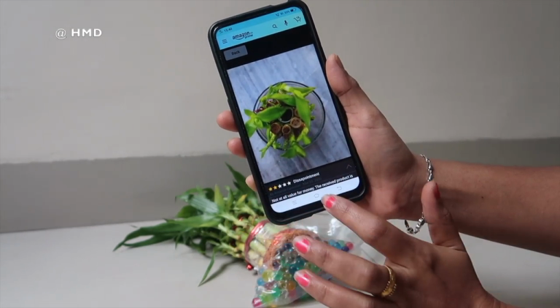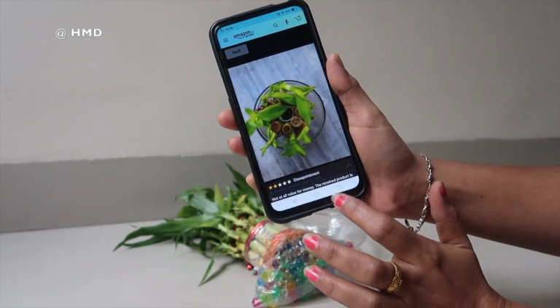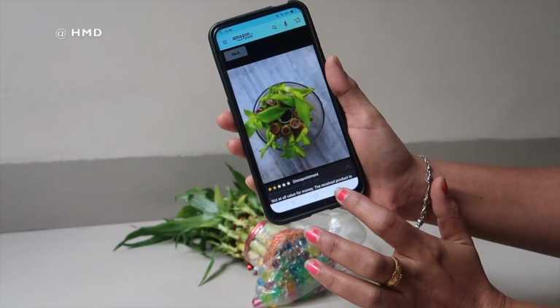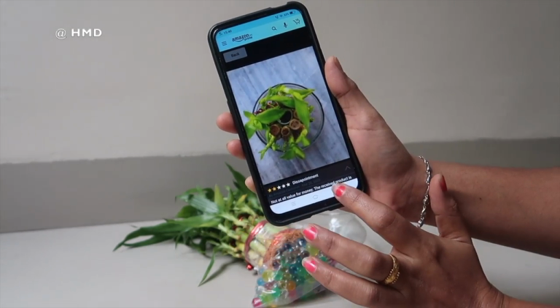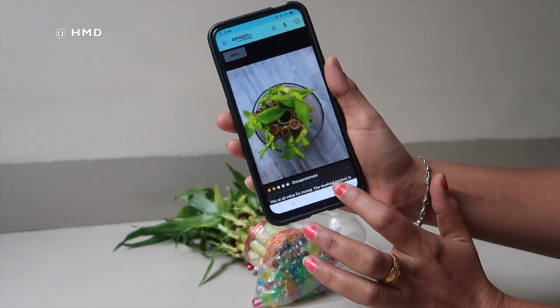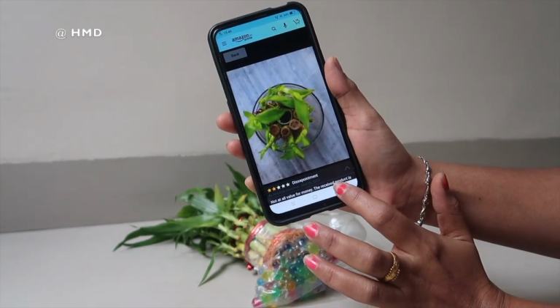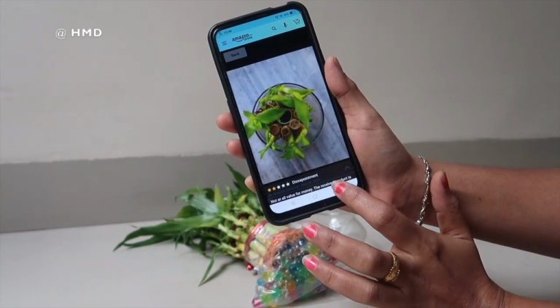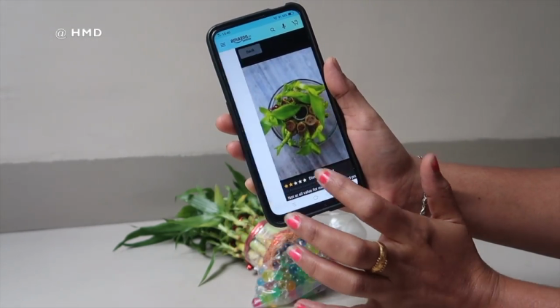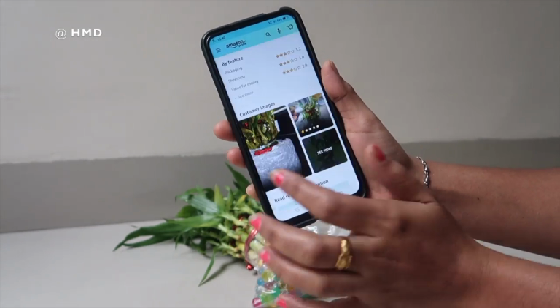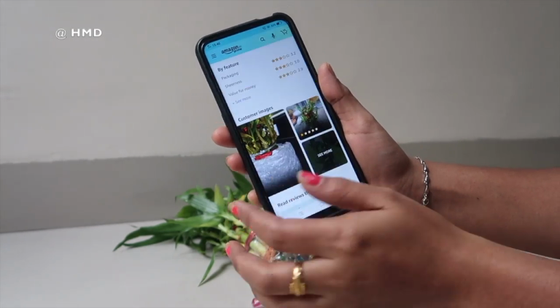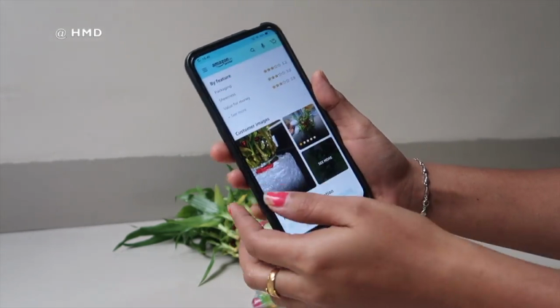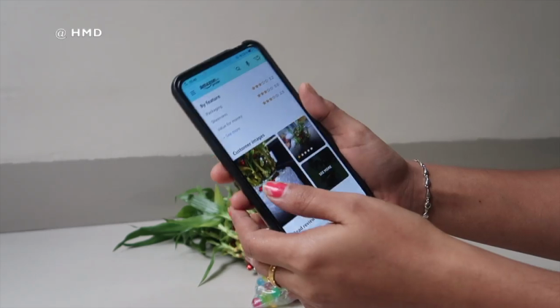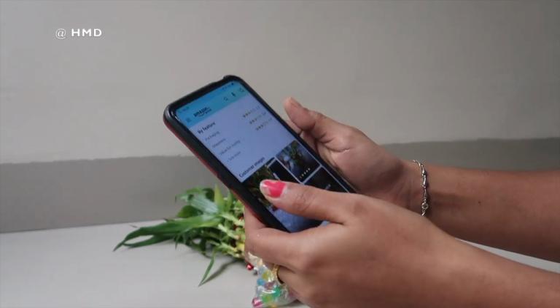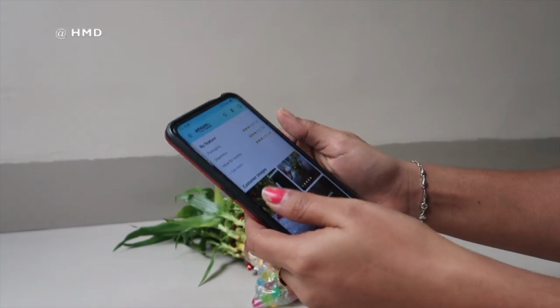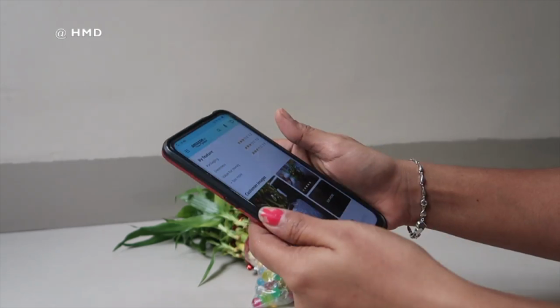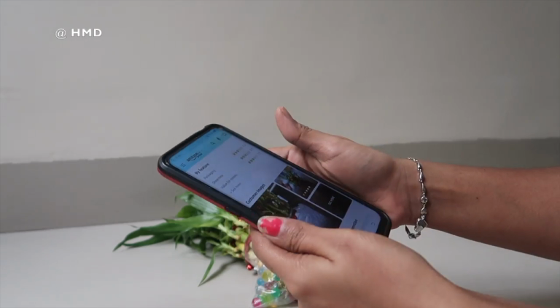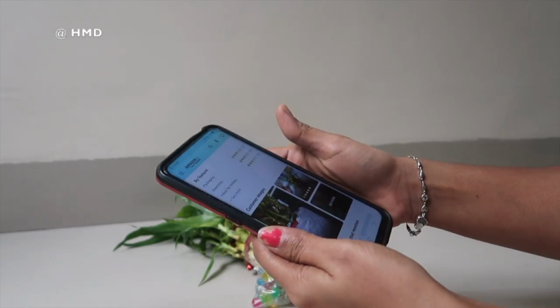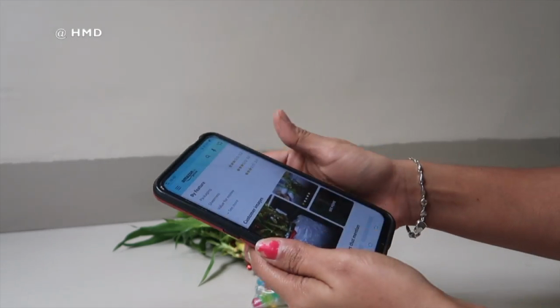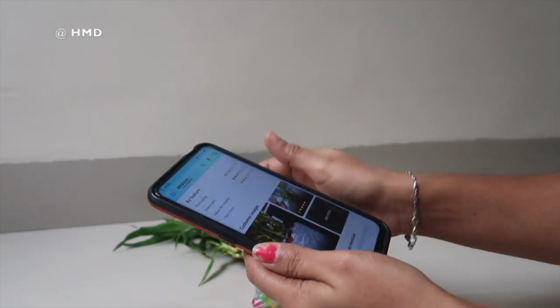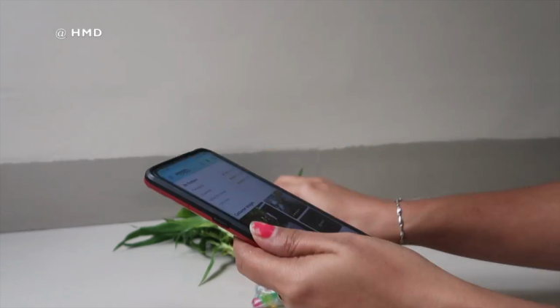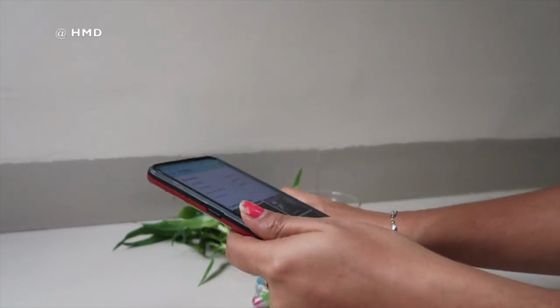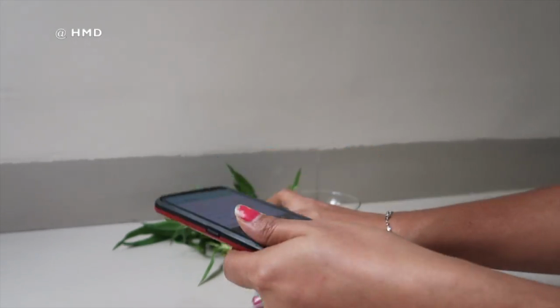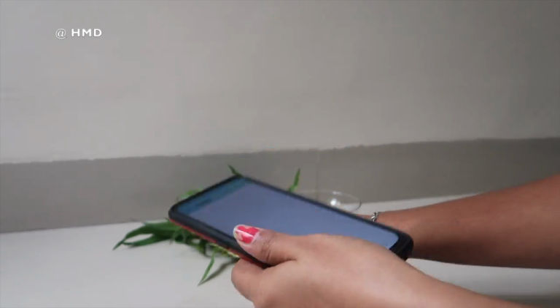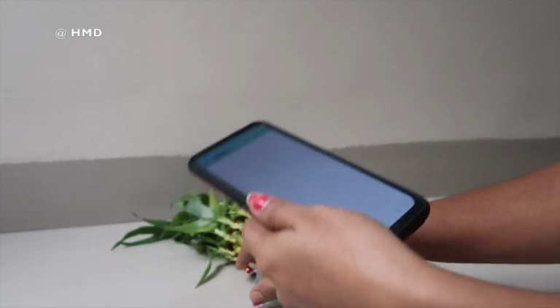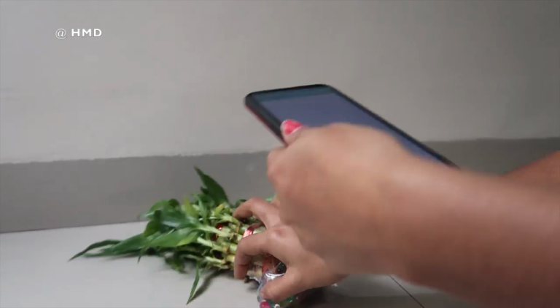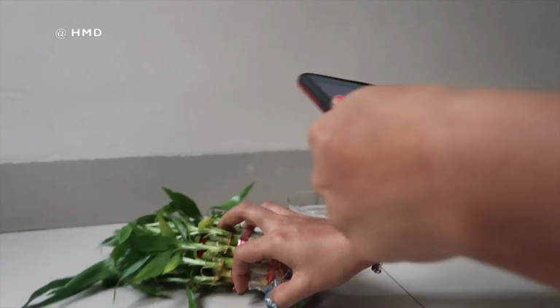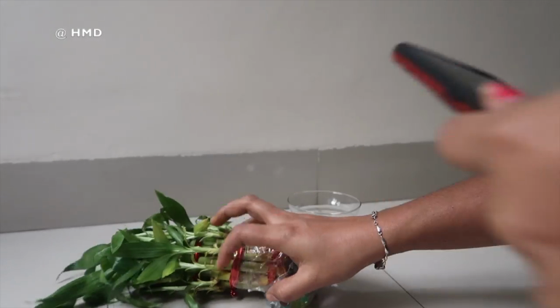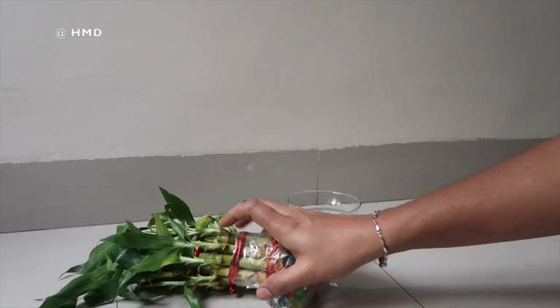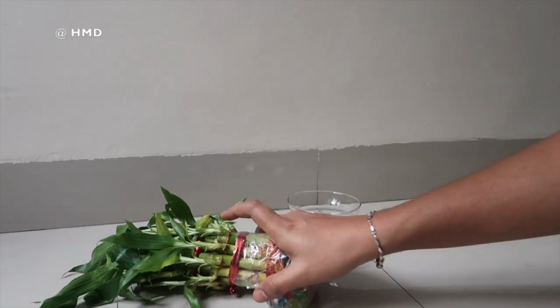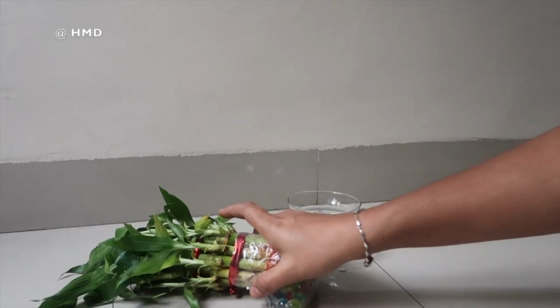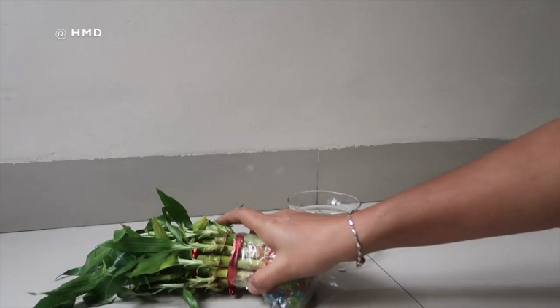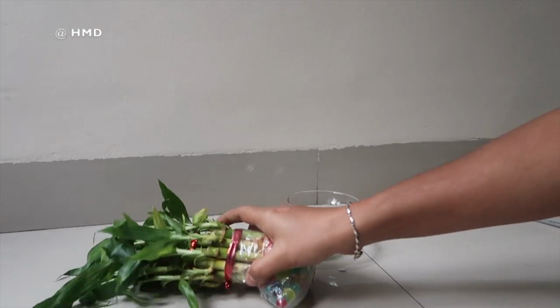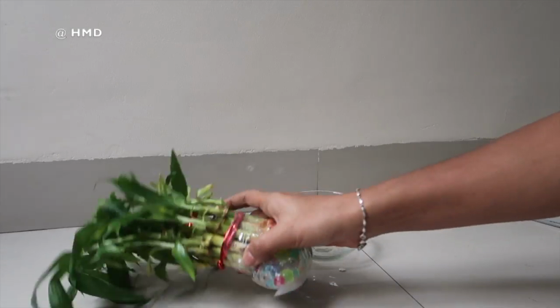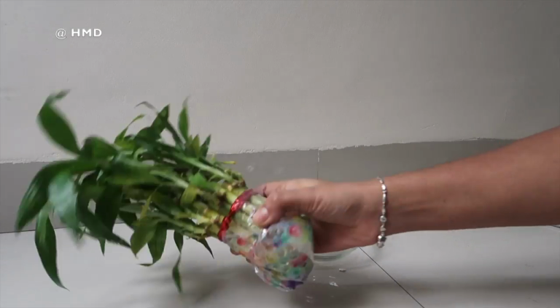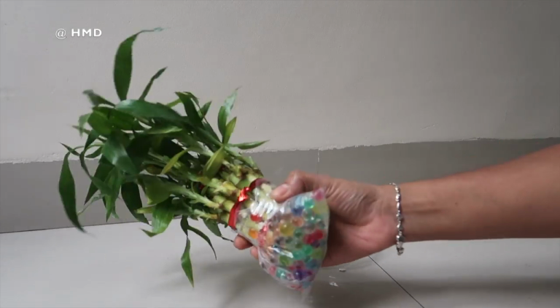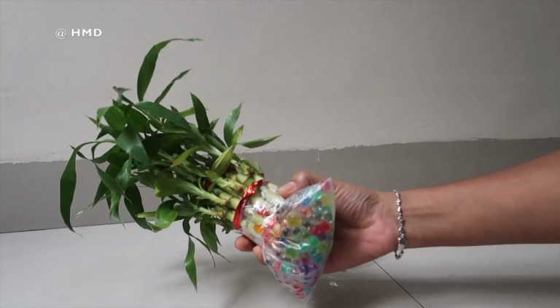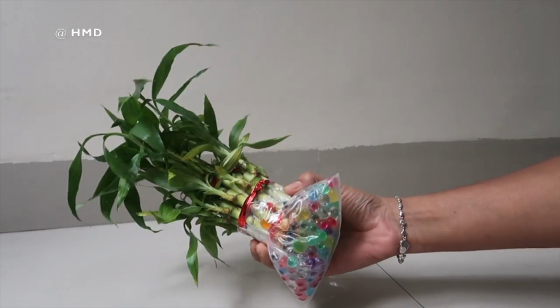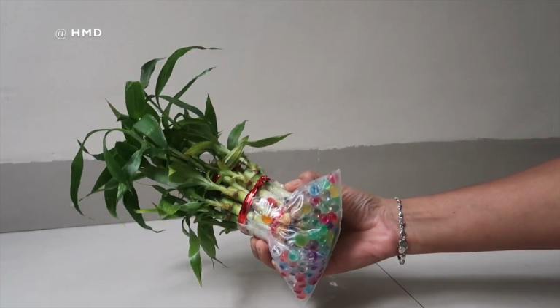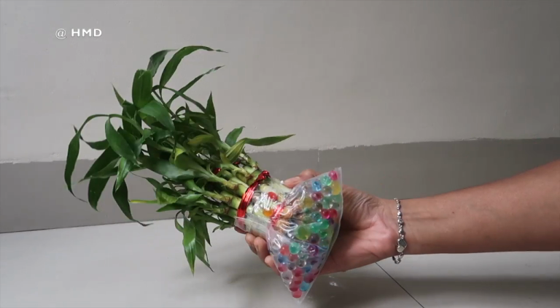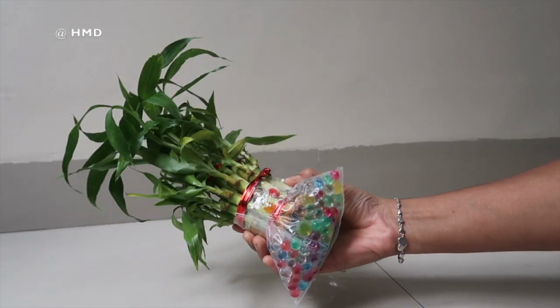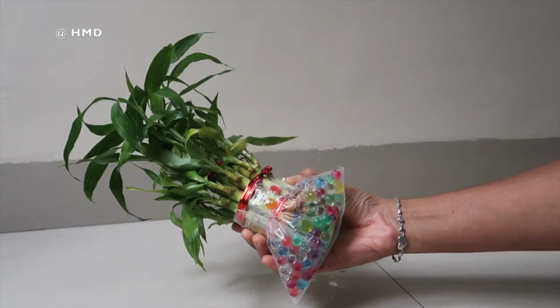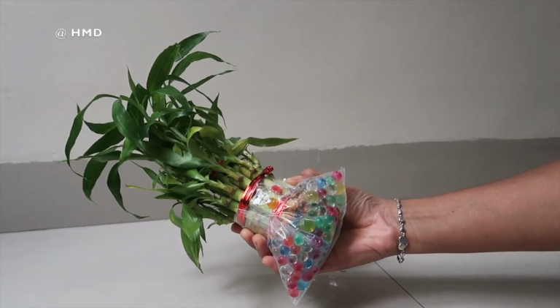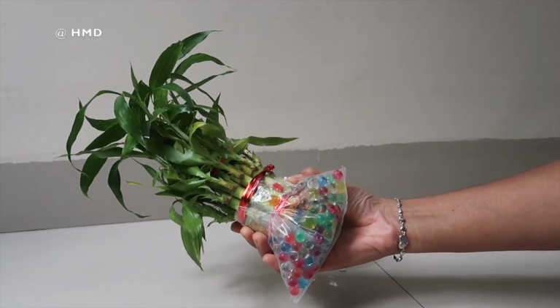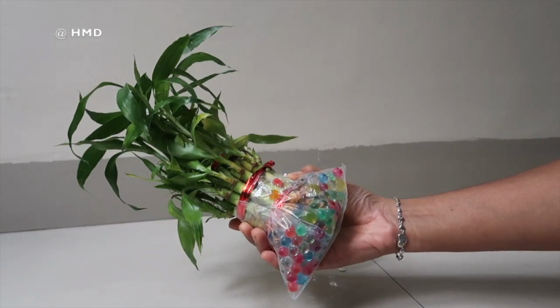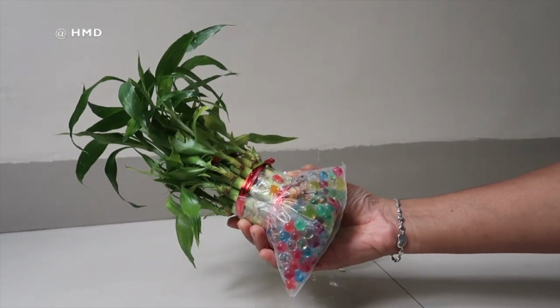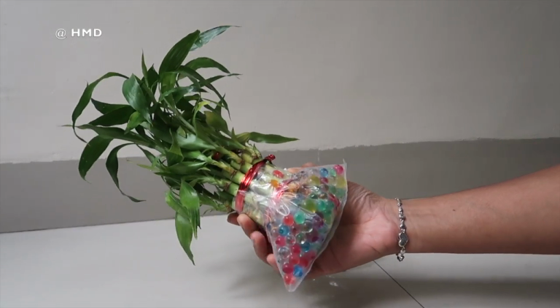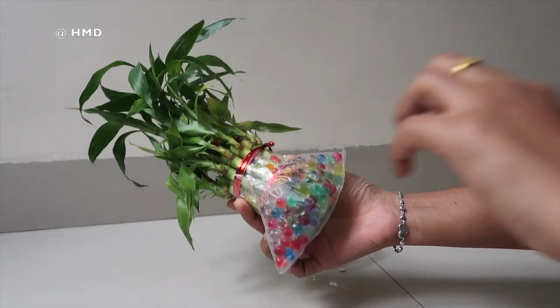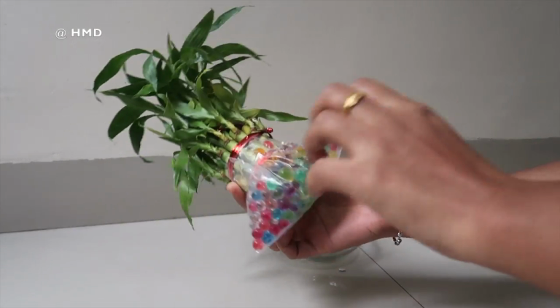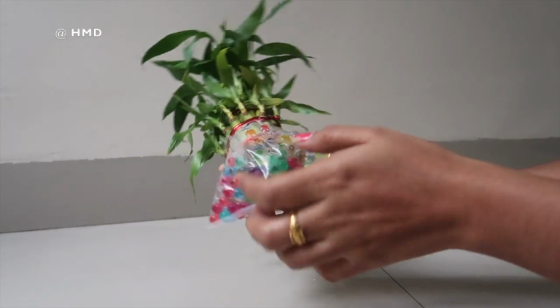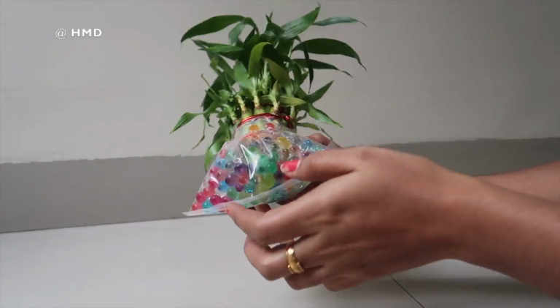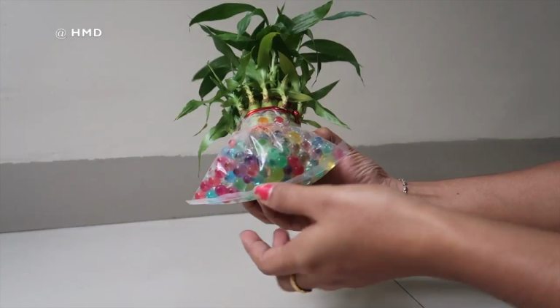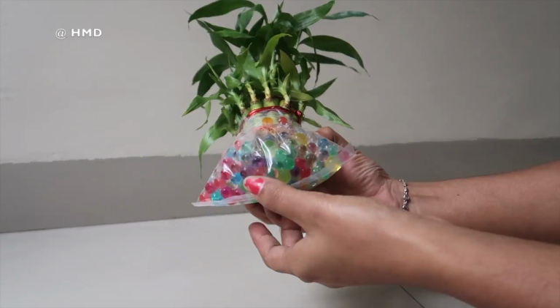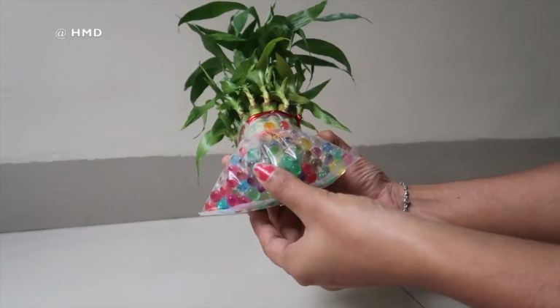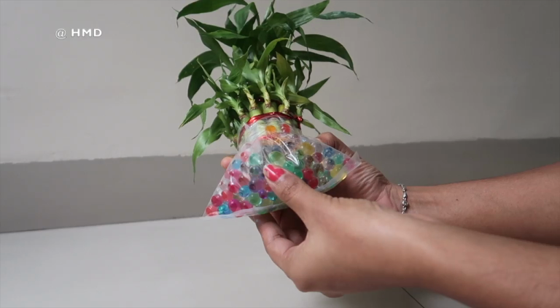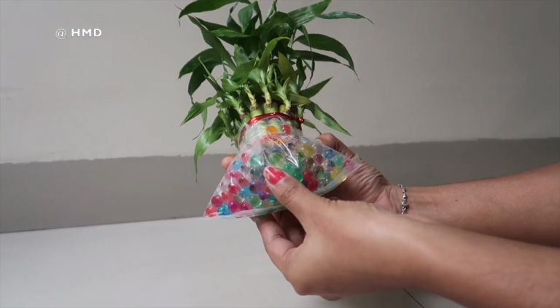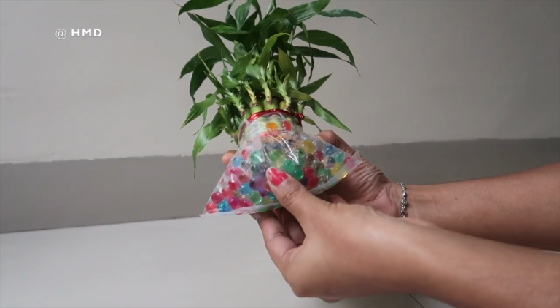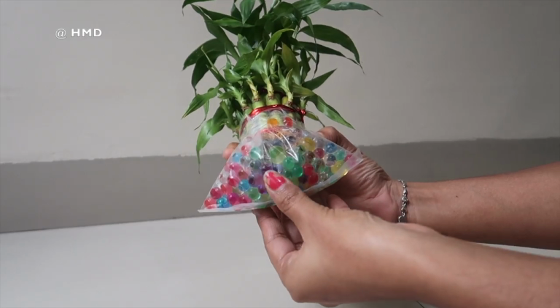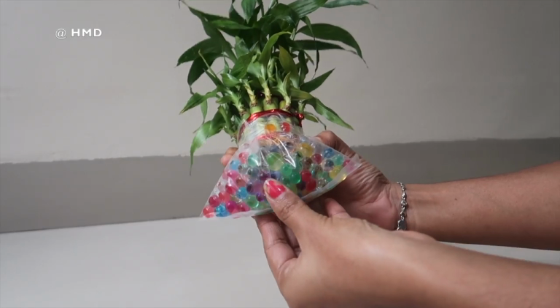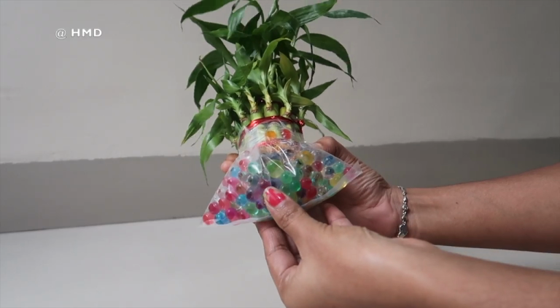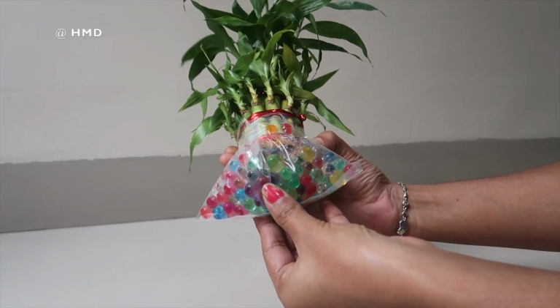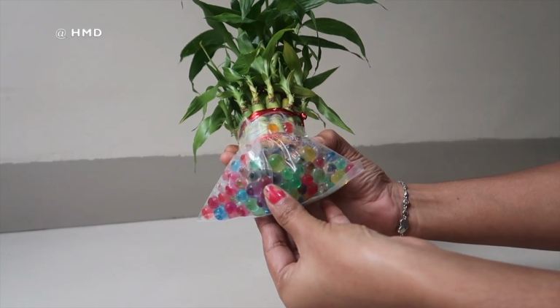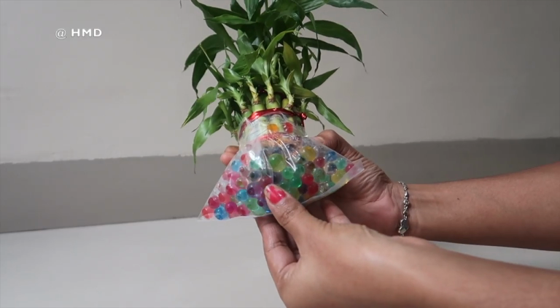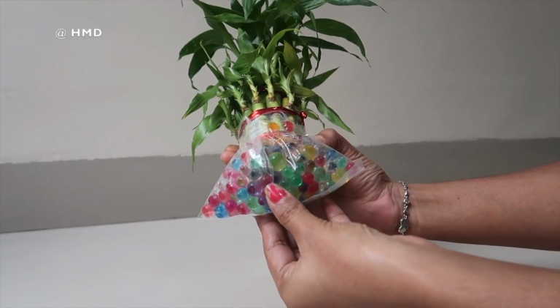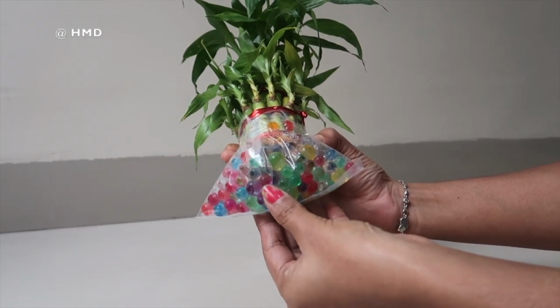But luckily, I got it in a good condition. And I got good bubbles also.